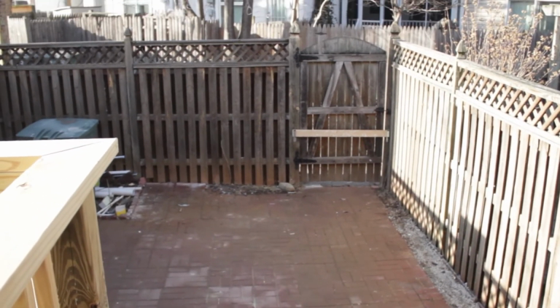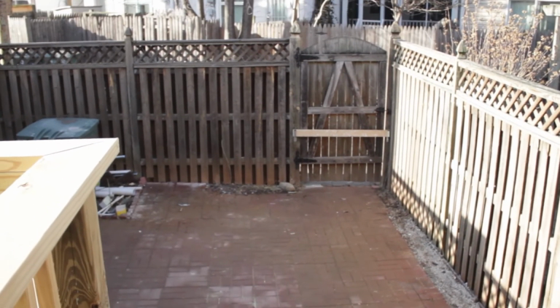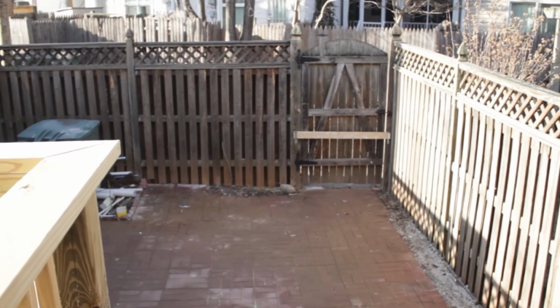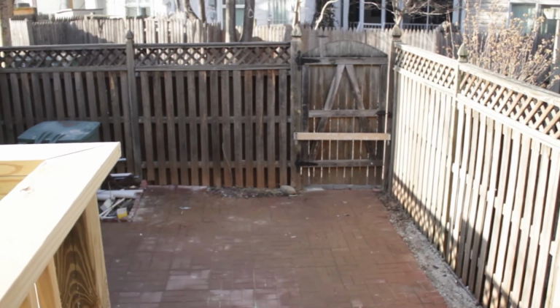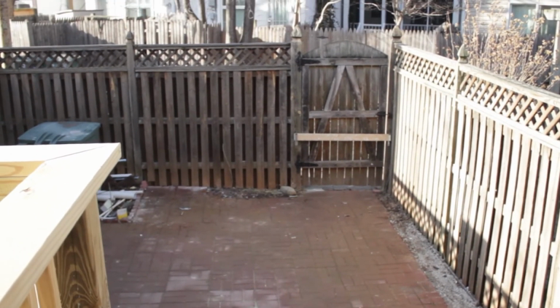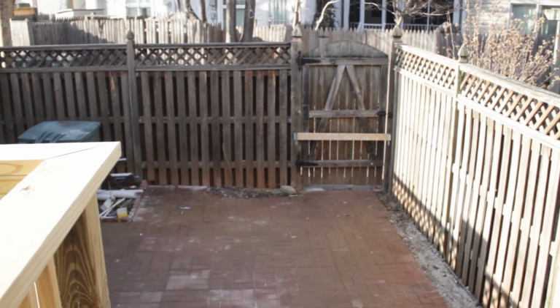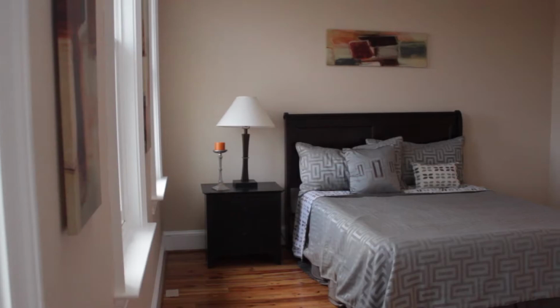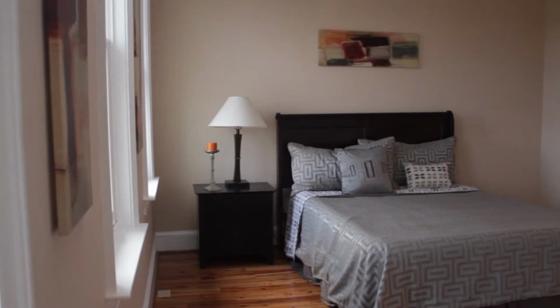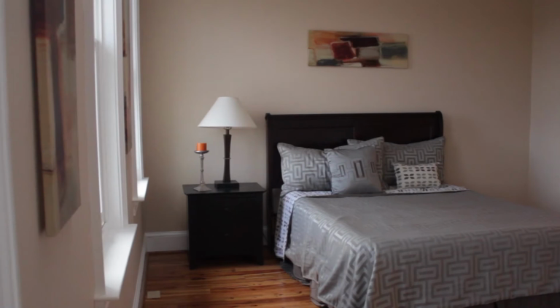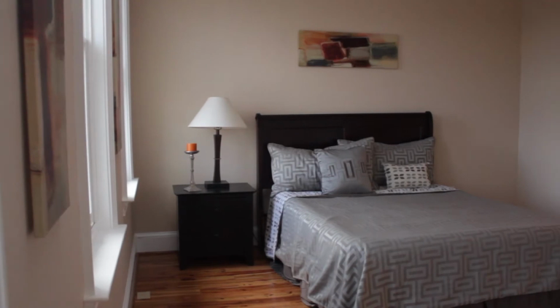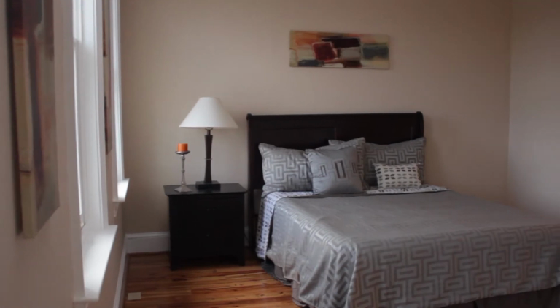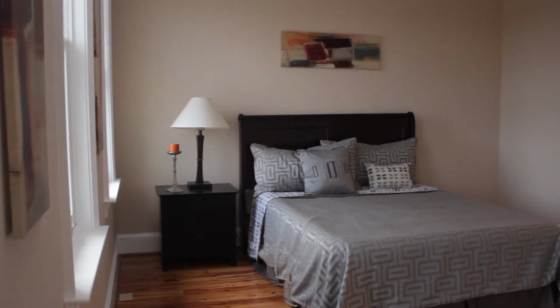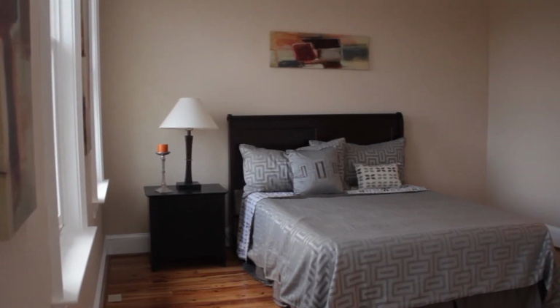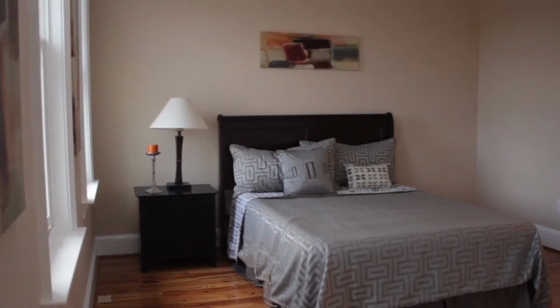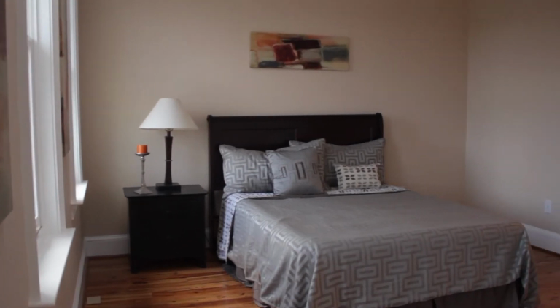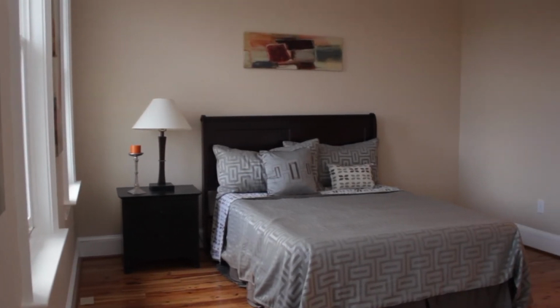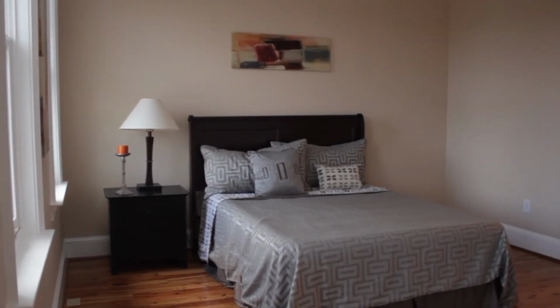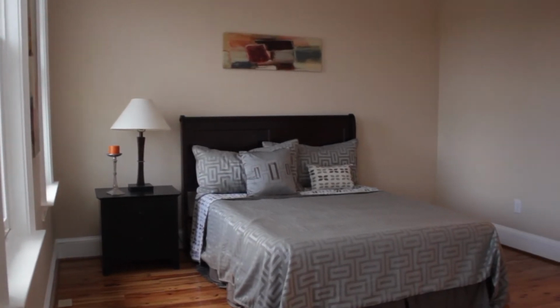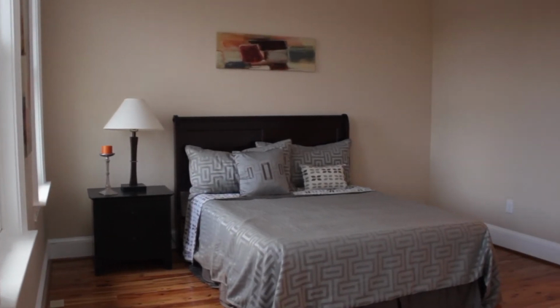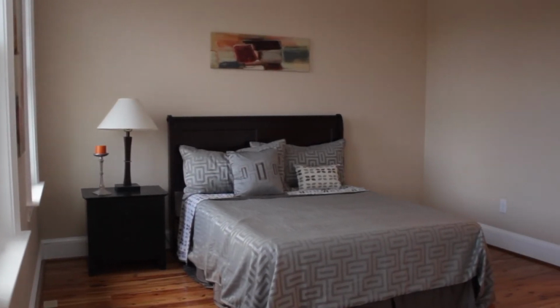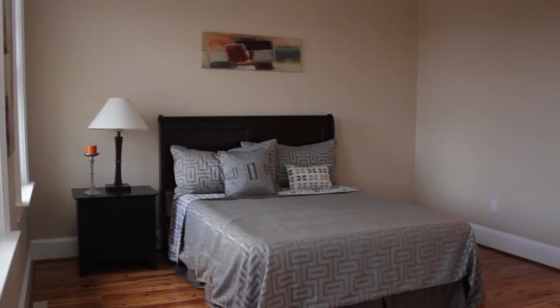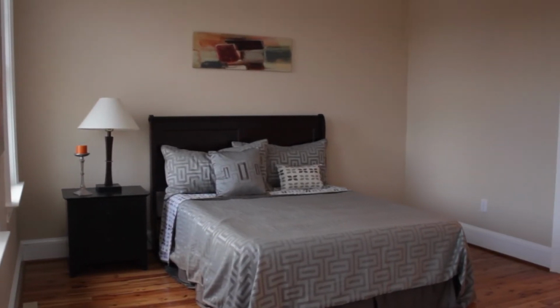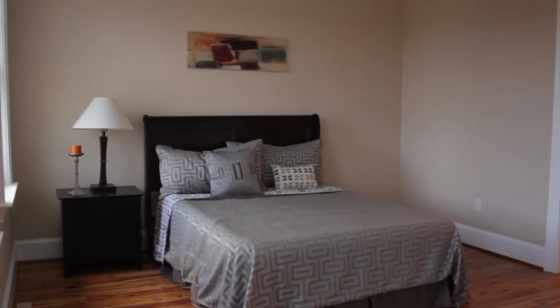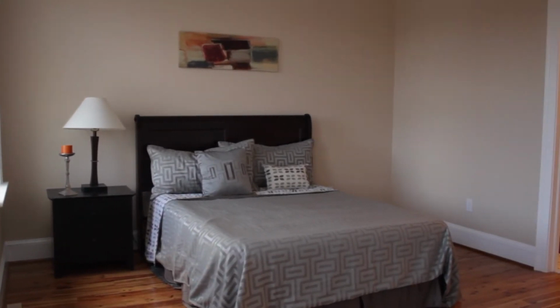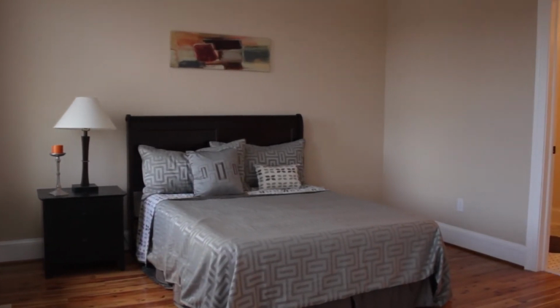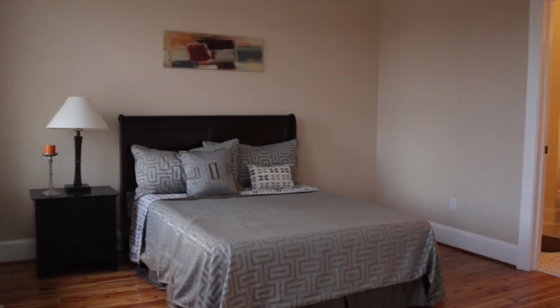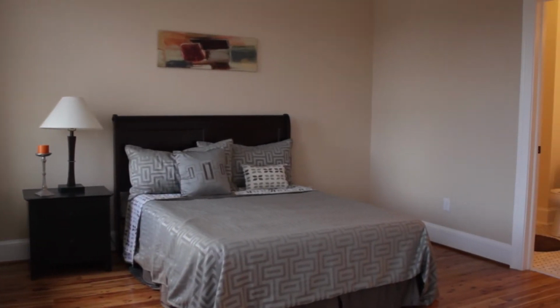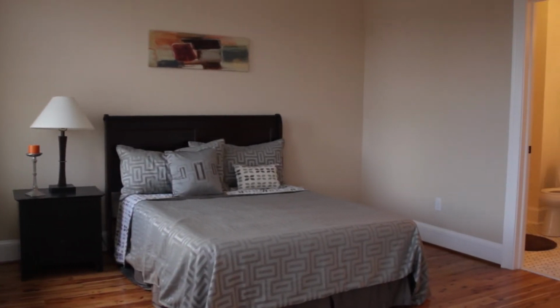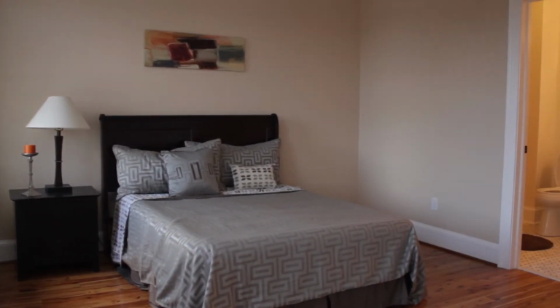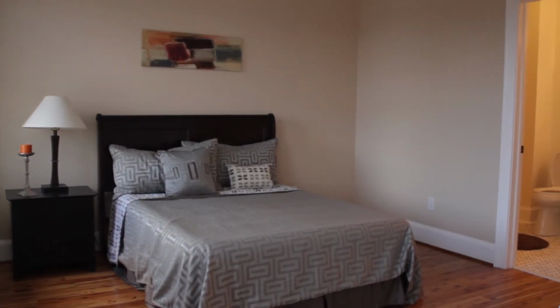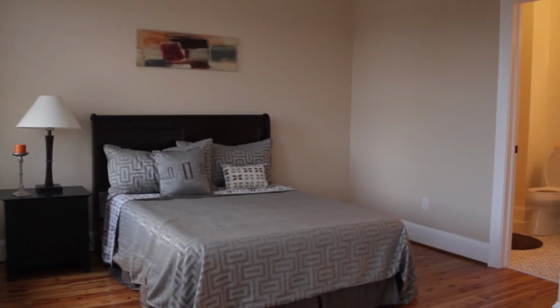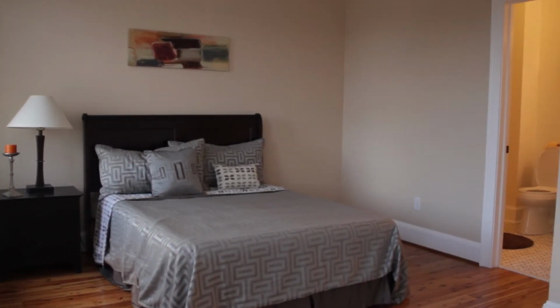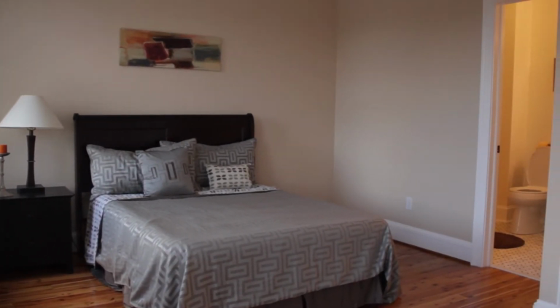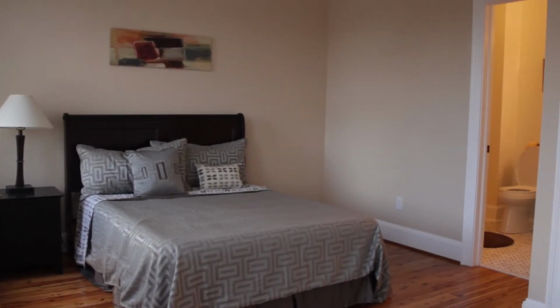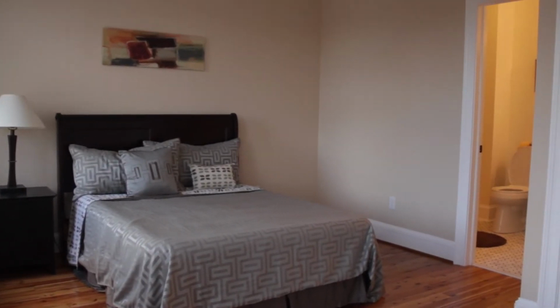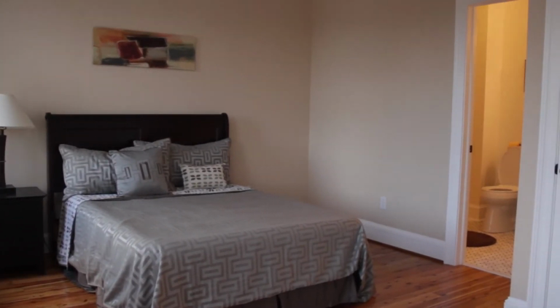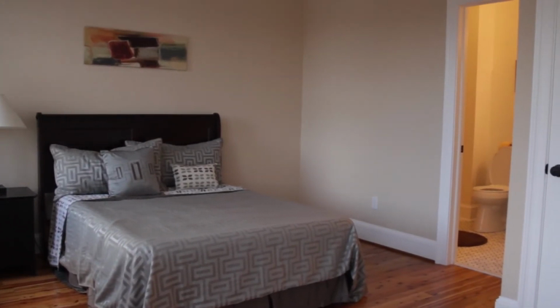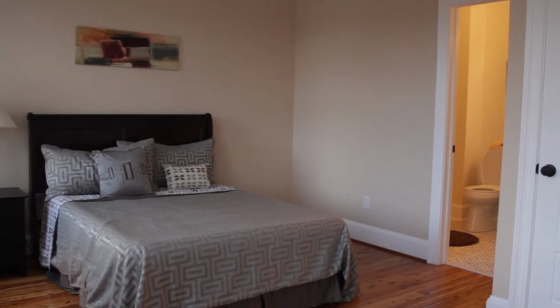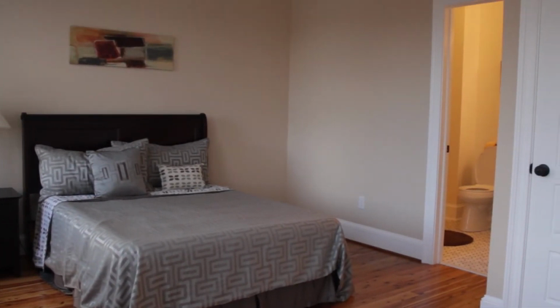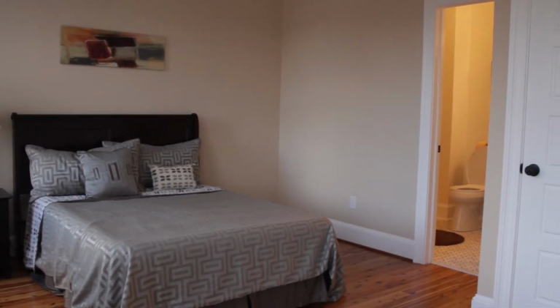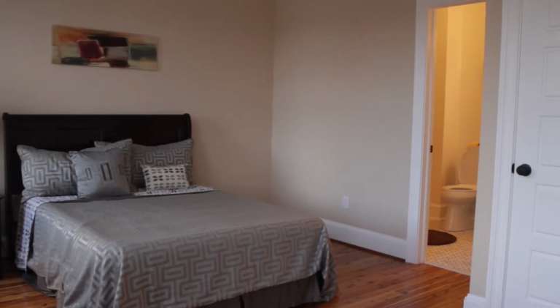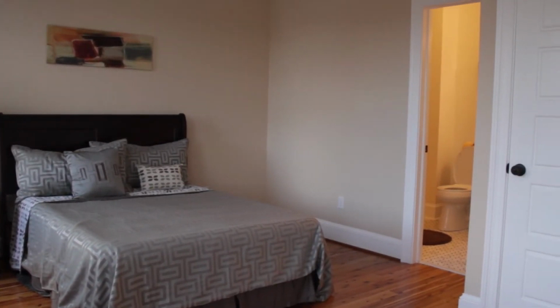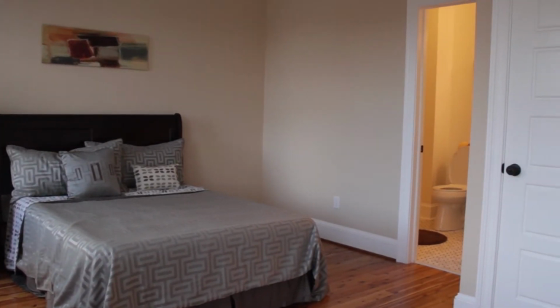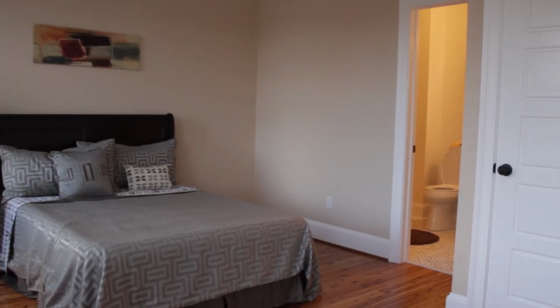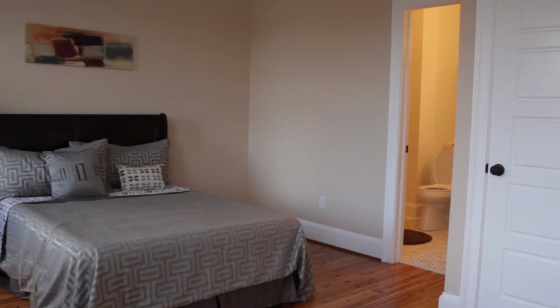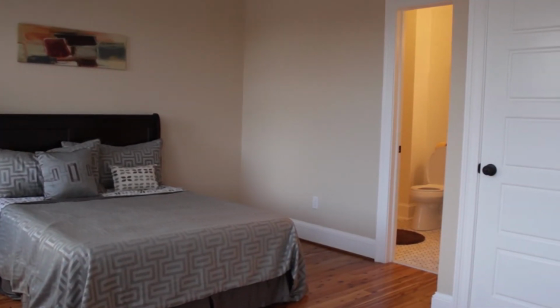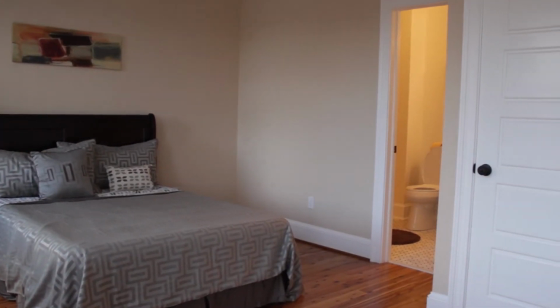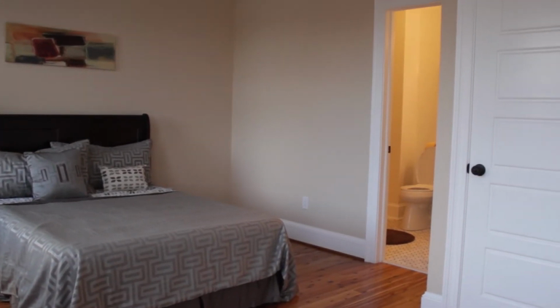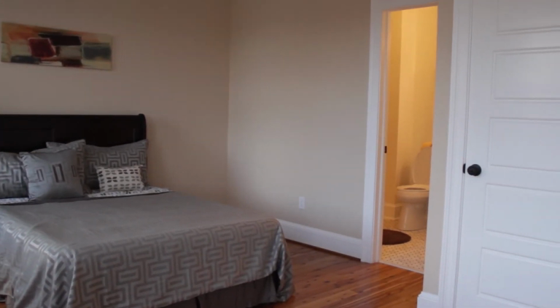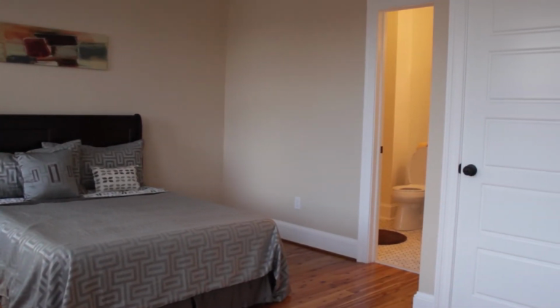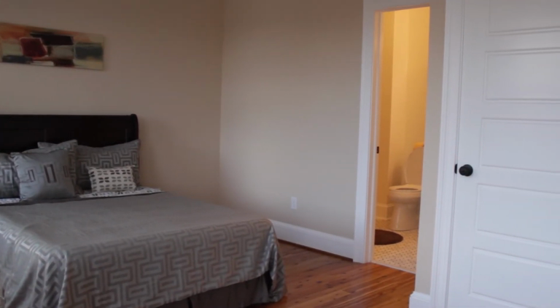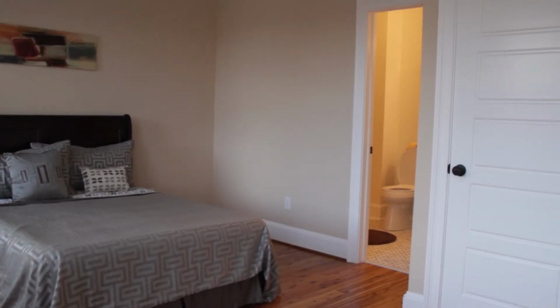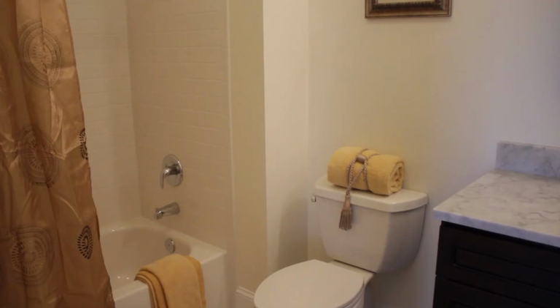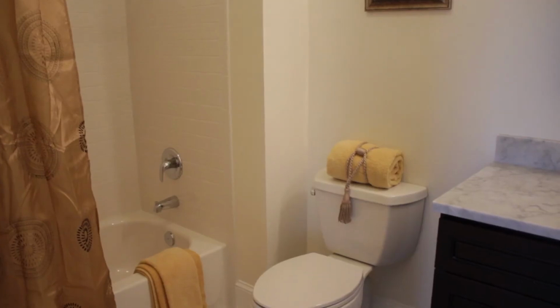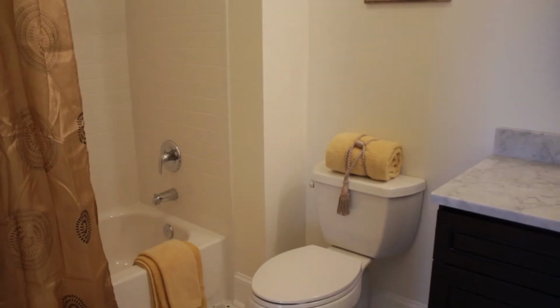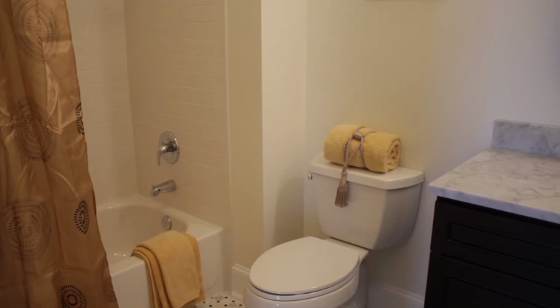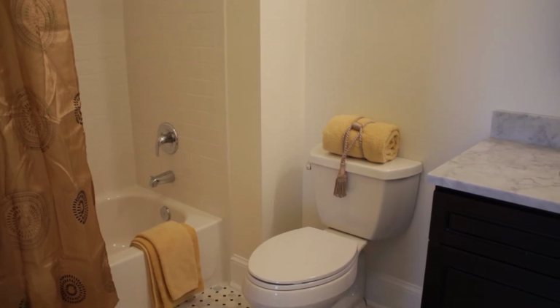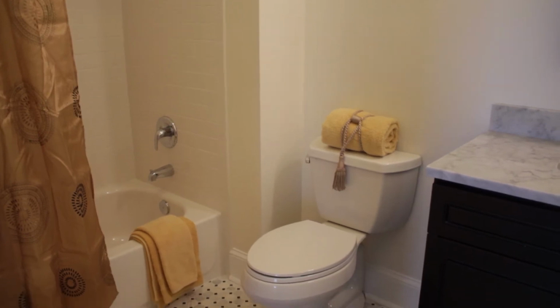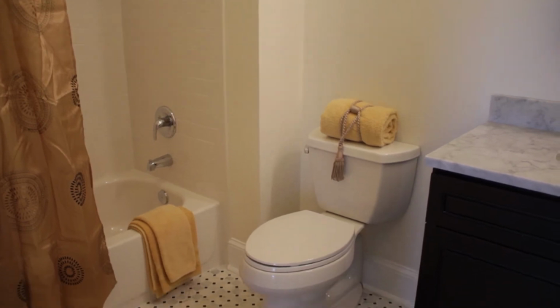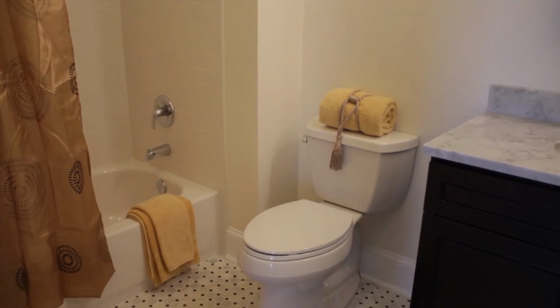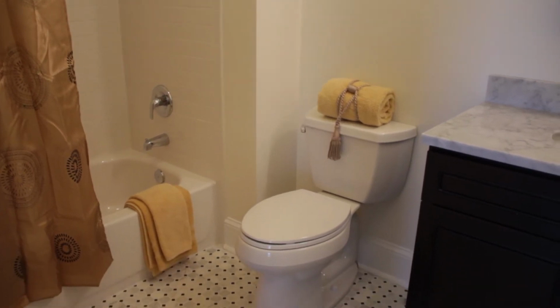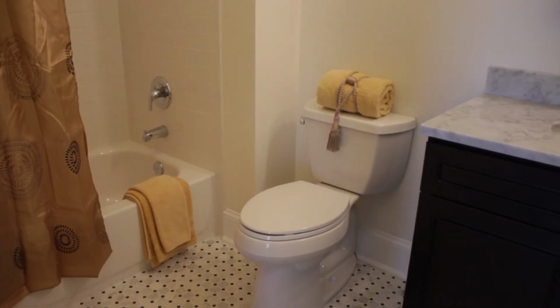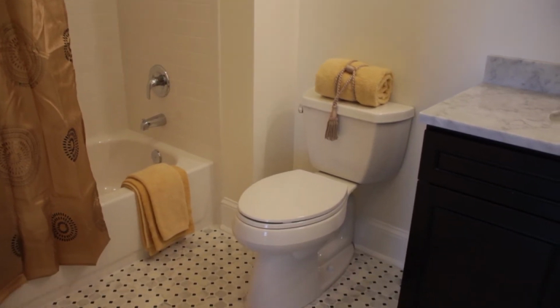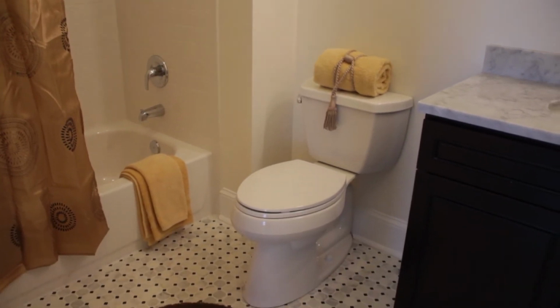Upstairs, here we are in the master bedroom. As you can see, it has plenty of space, a giant closet, and an attached bath with gorgeous tile.